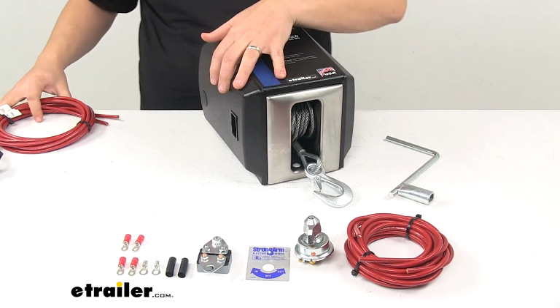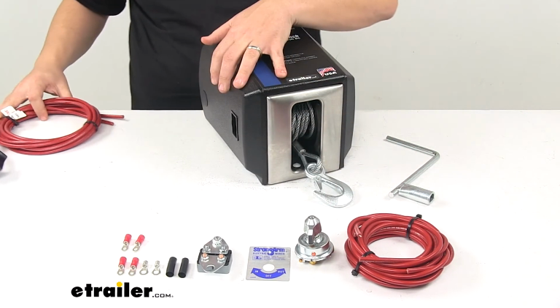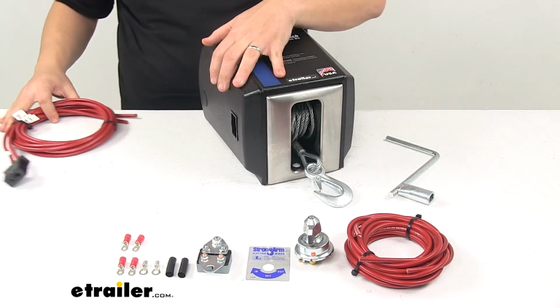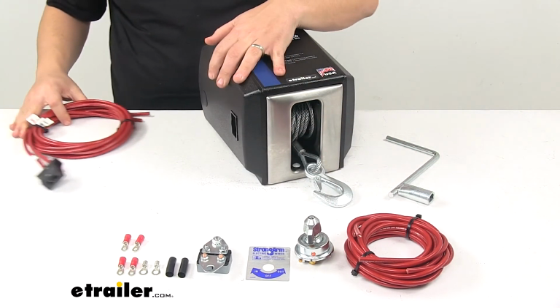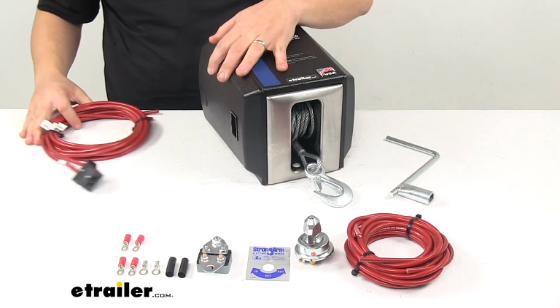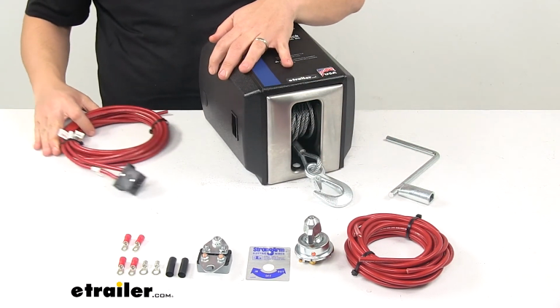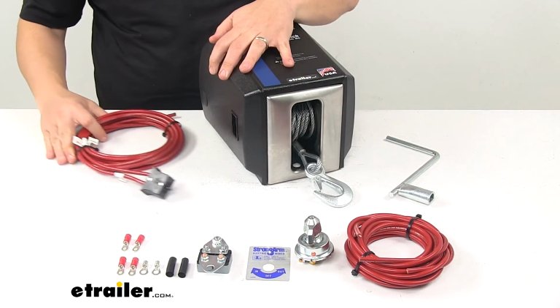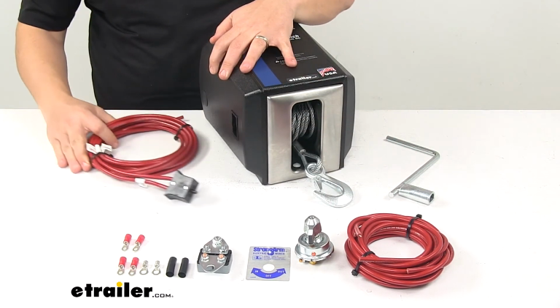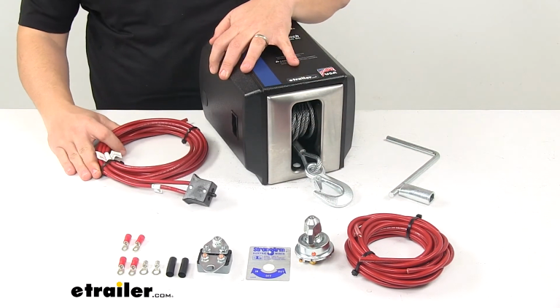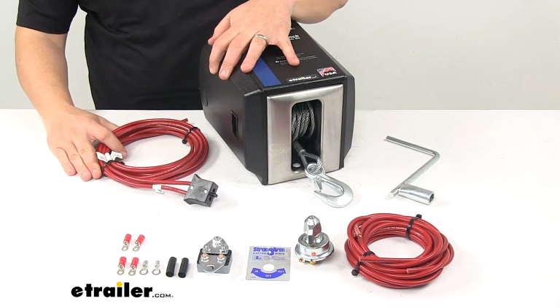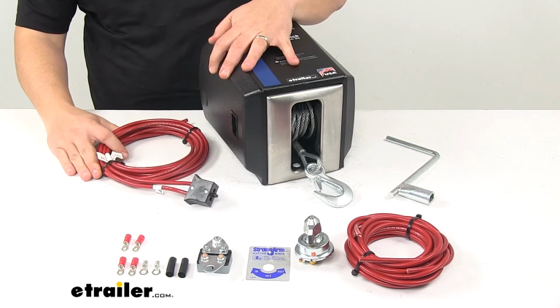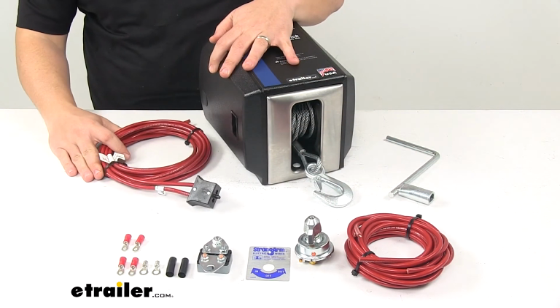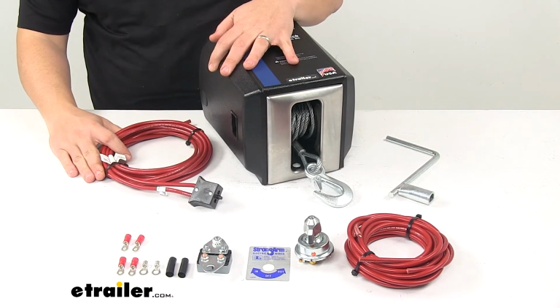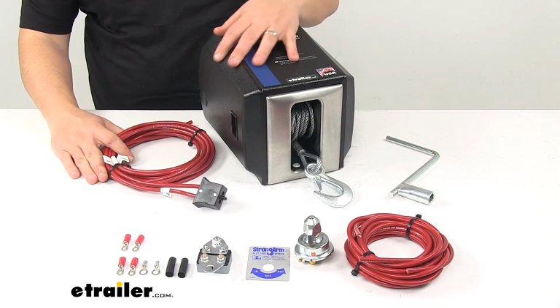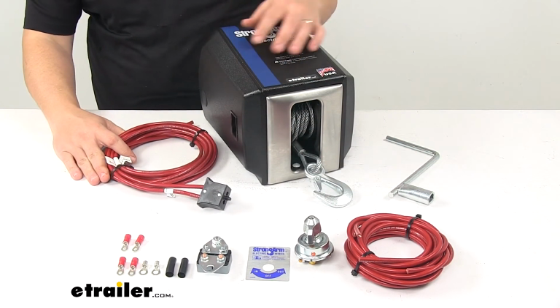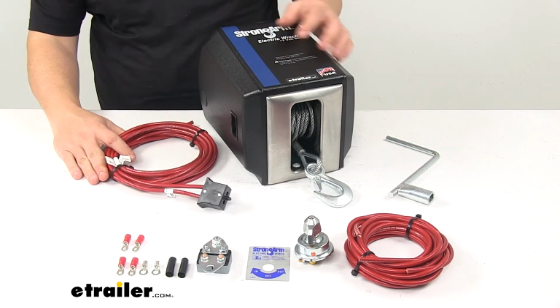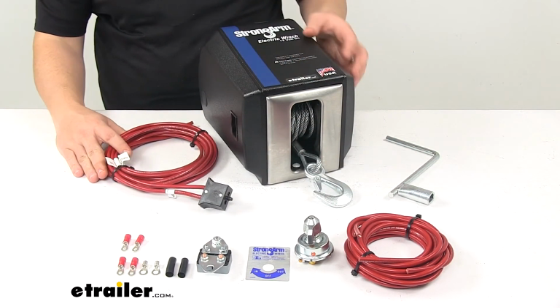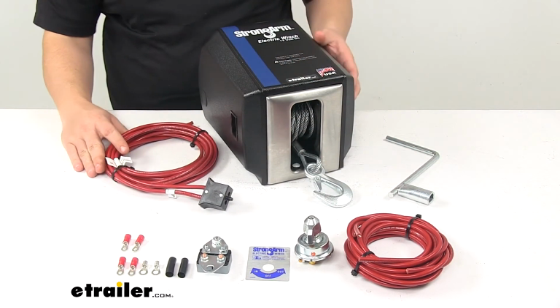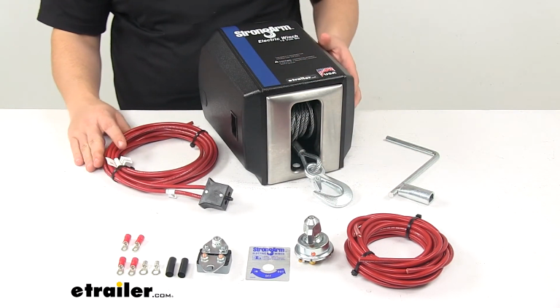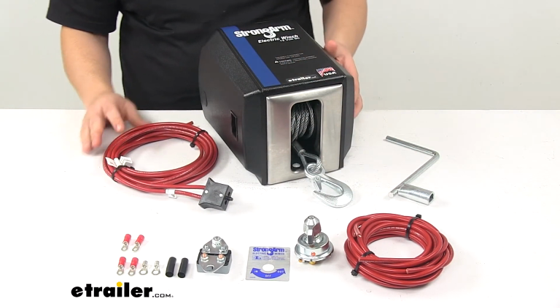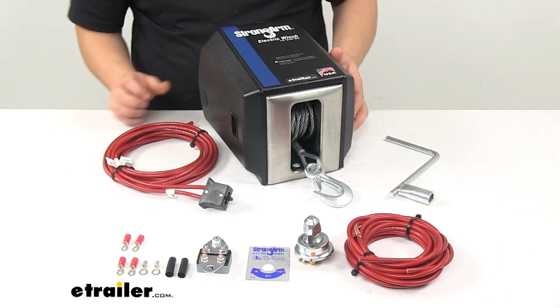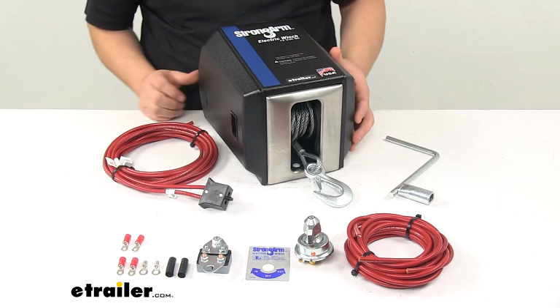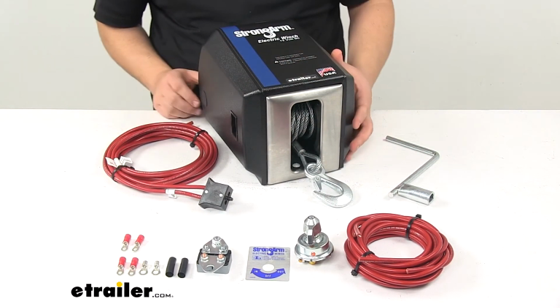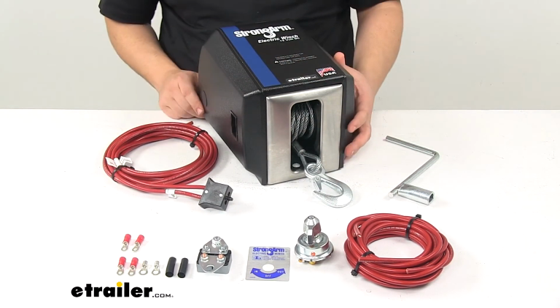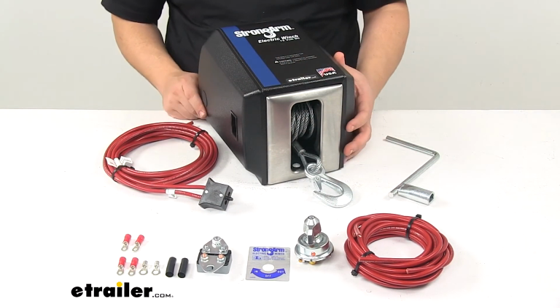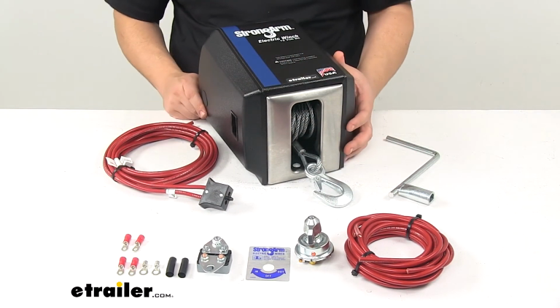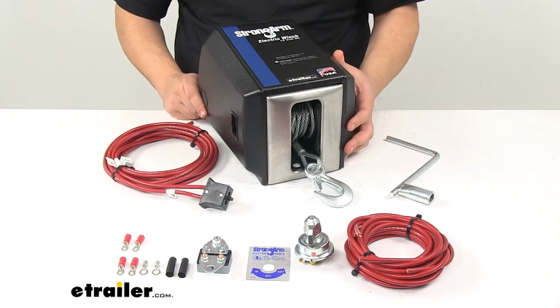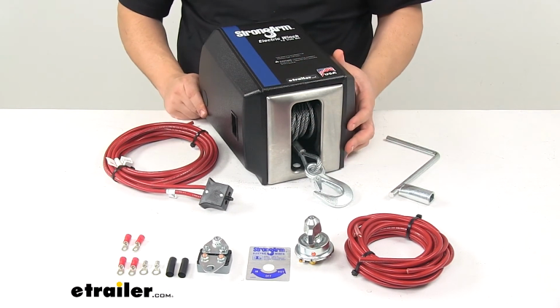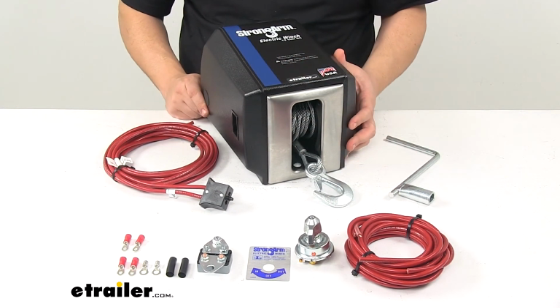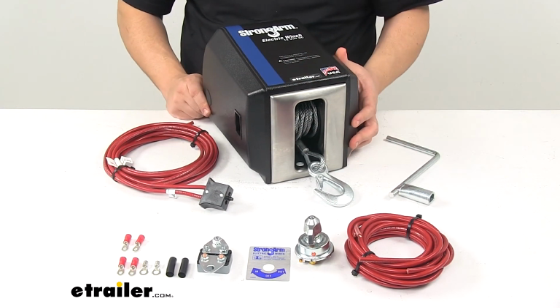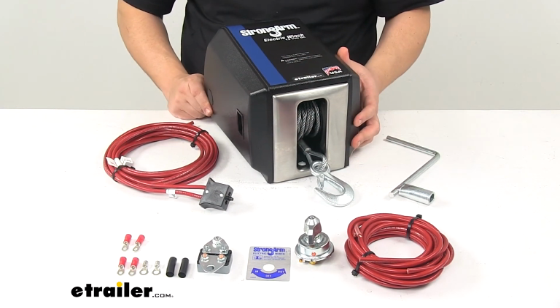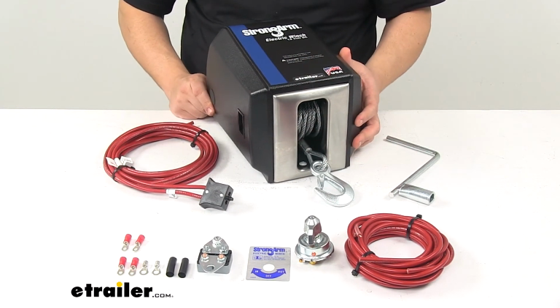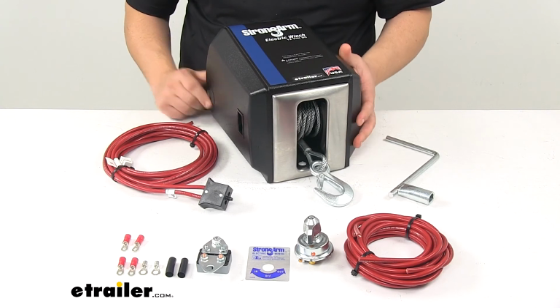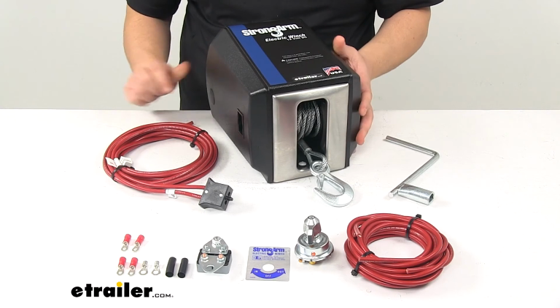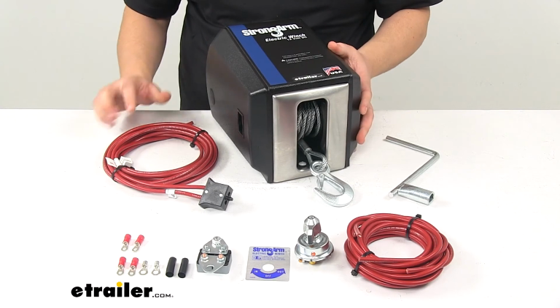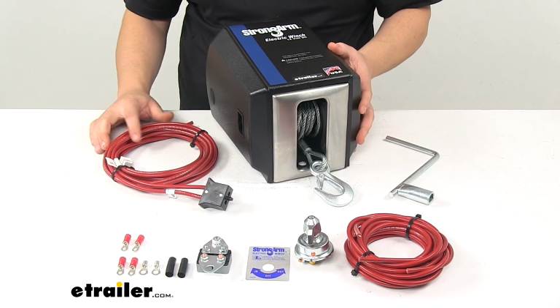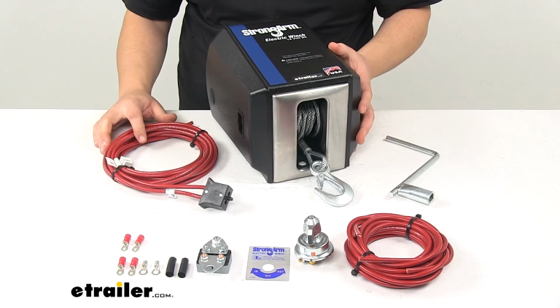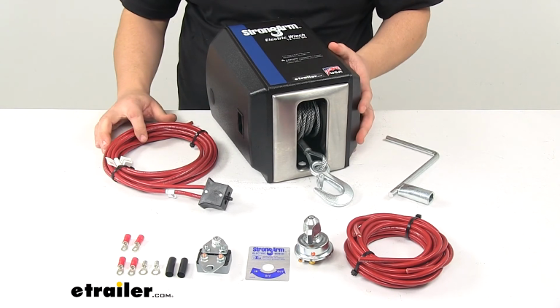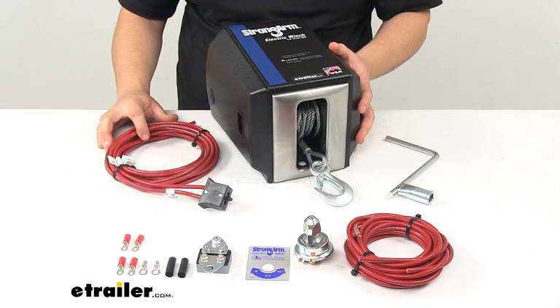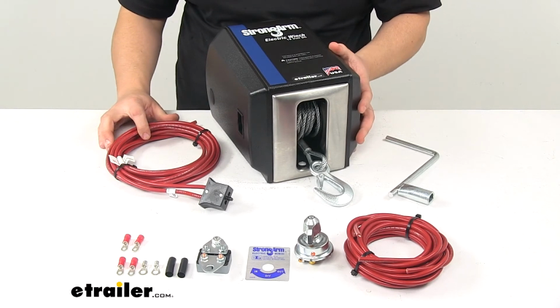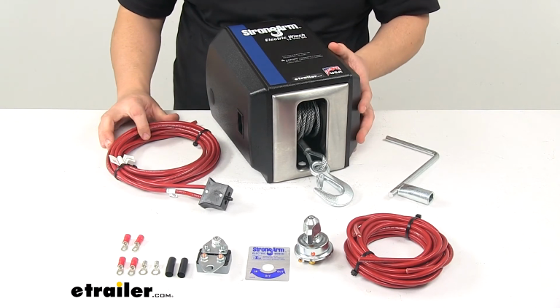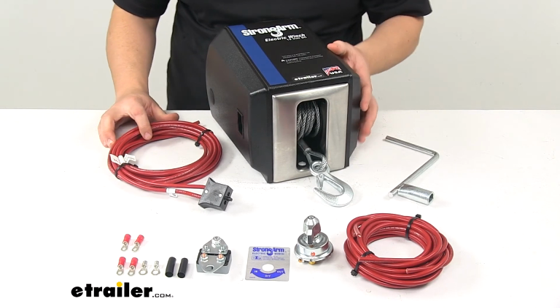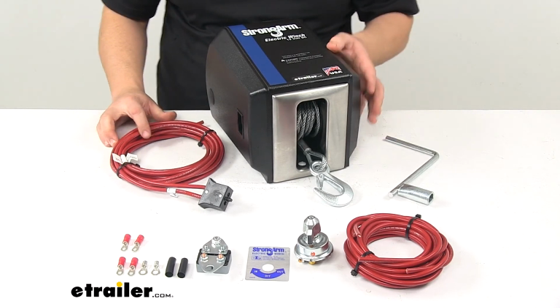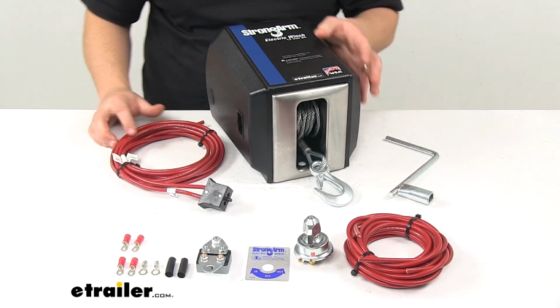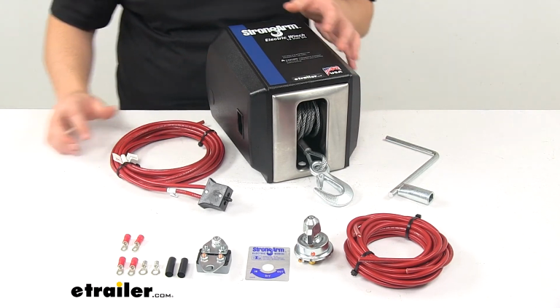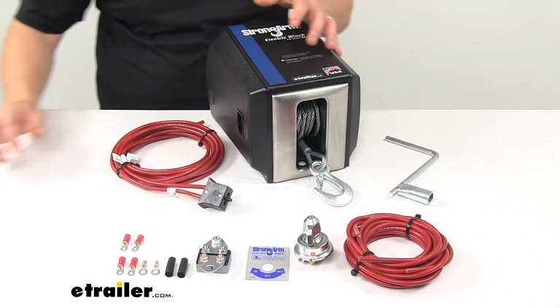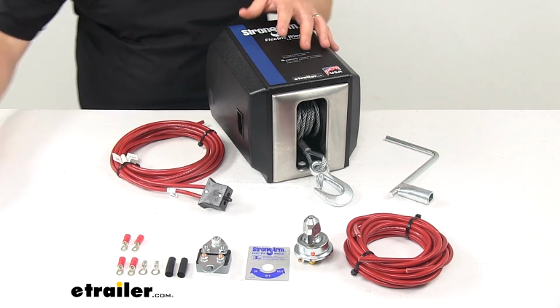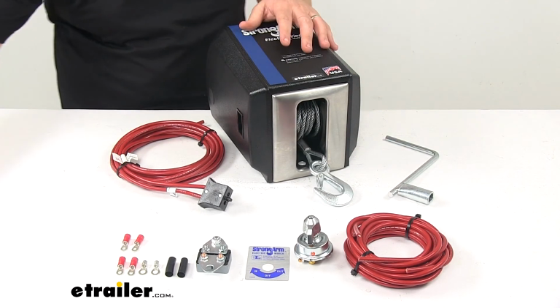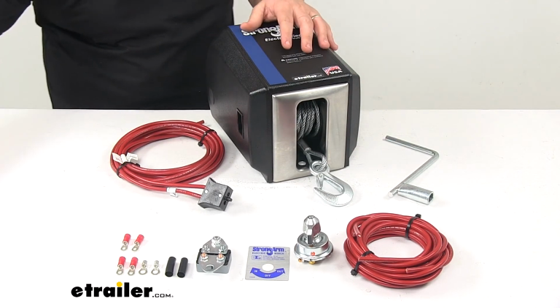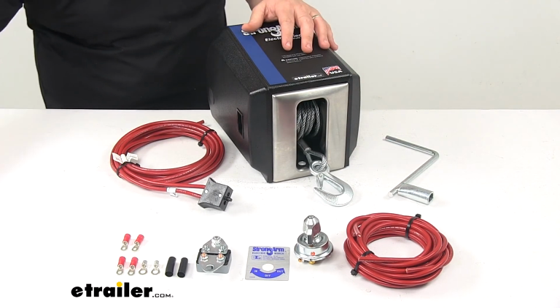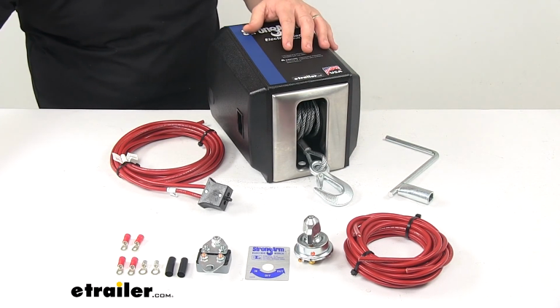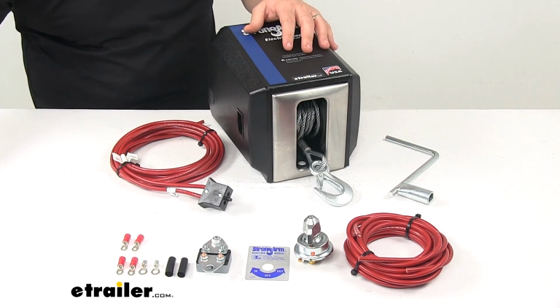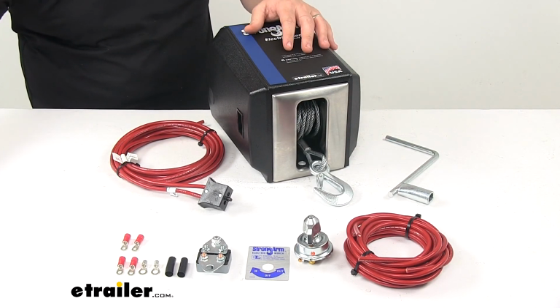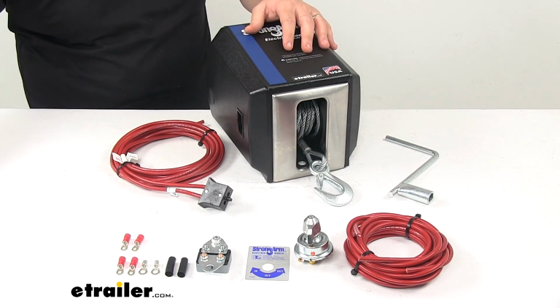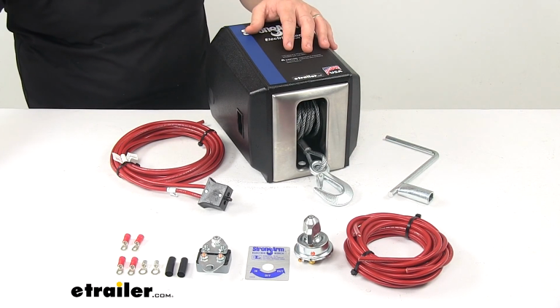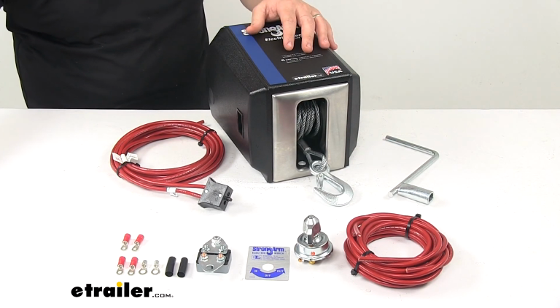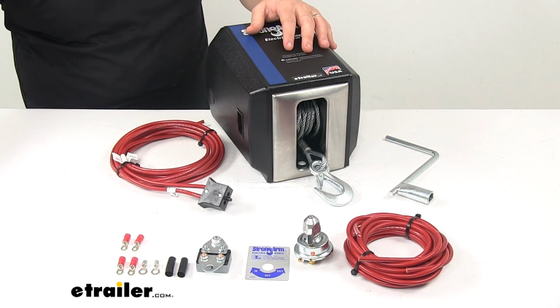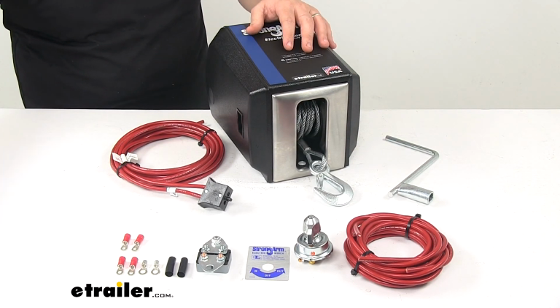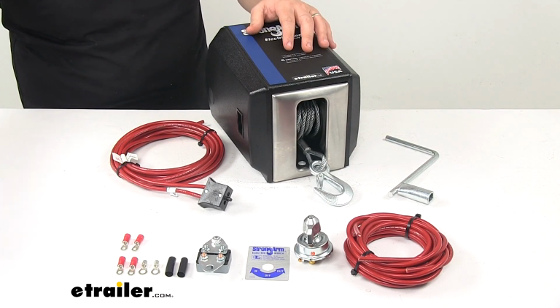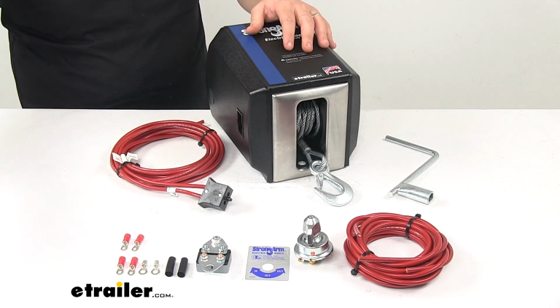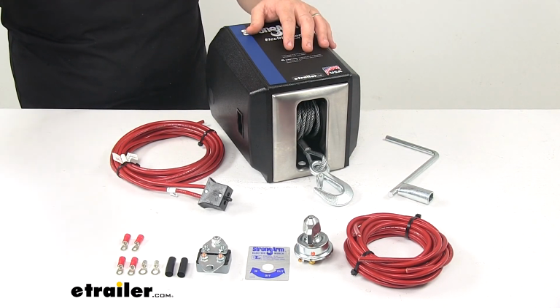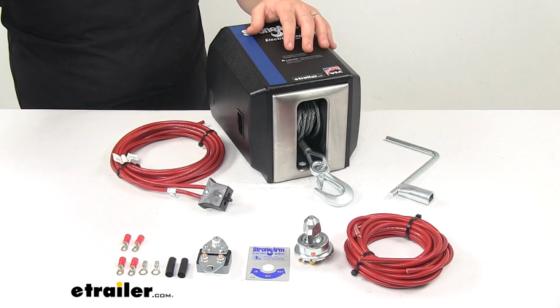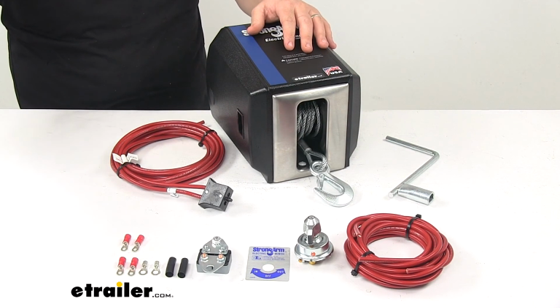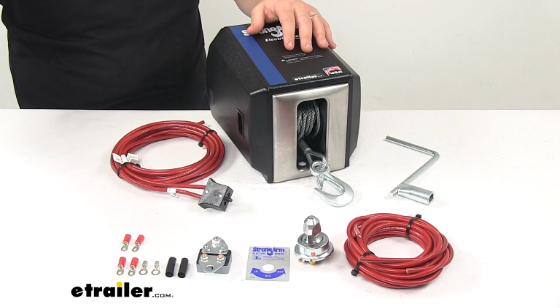And that's going to do it for today's look at the Dutton-Lanson Strongarm Electric Winch.